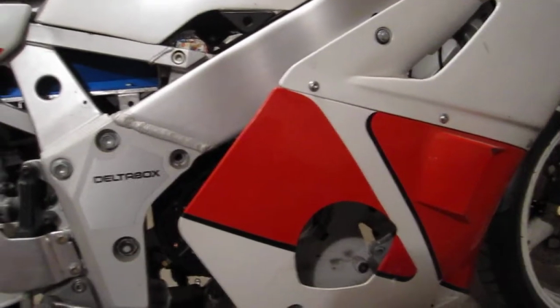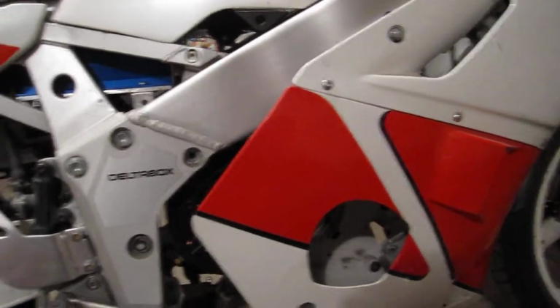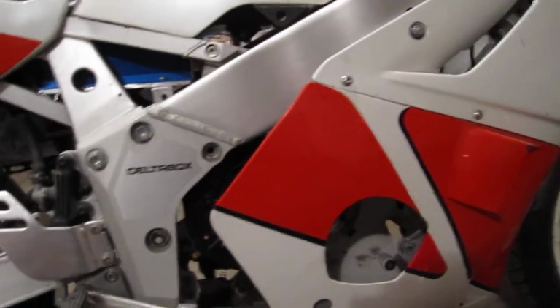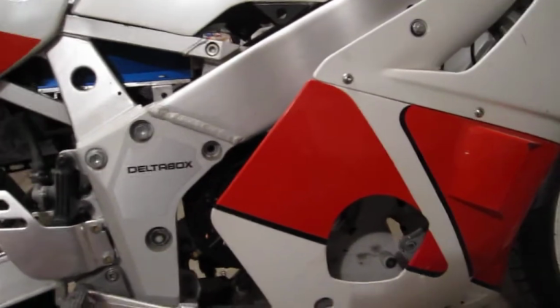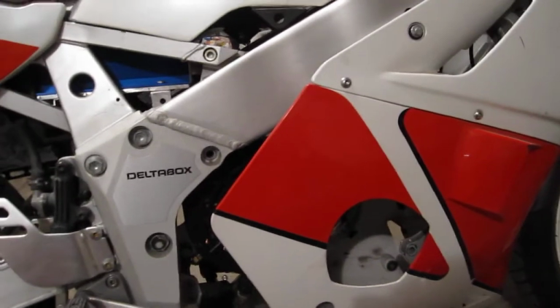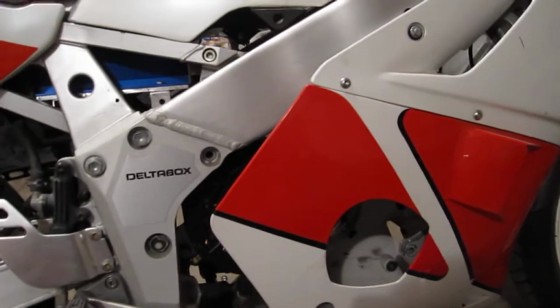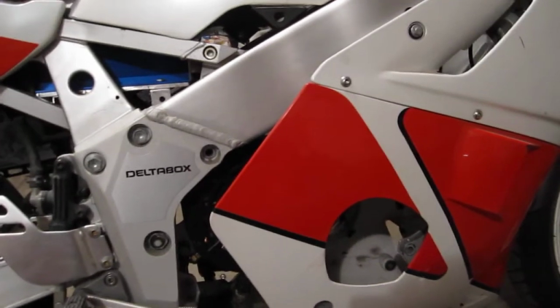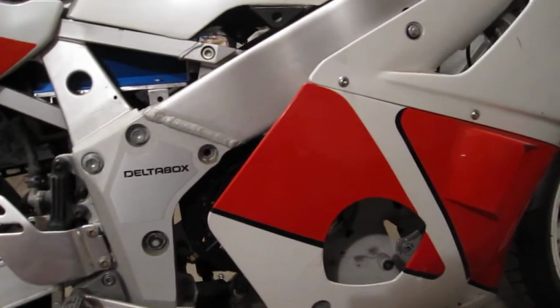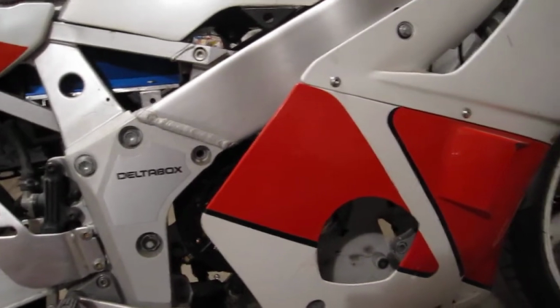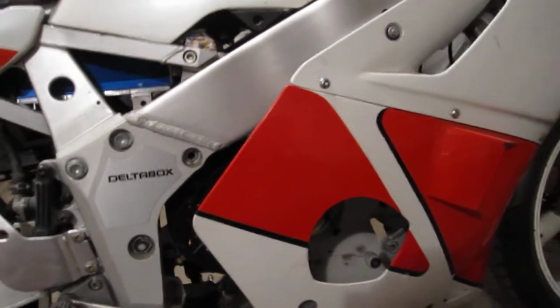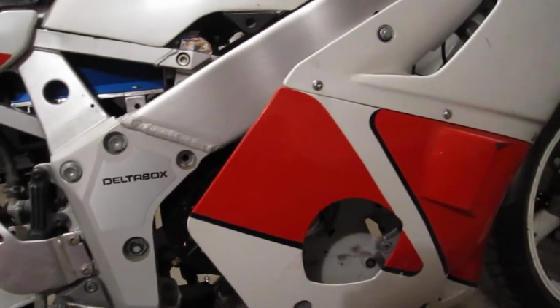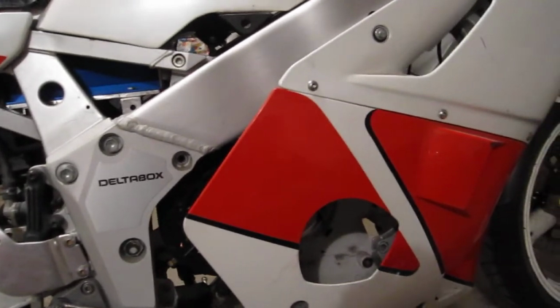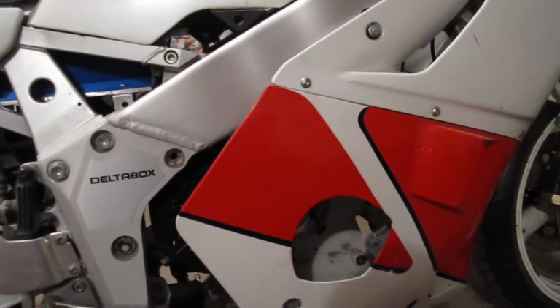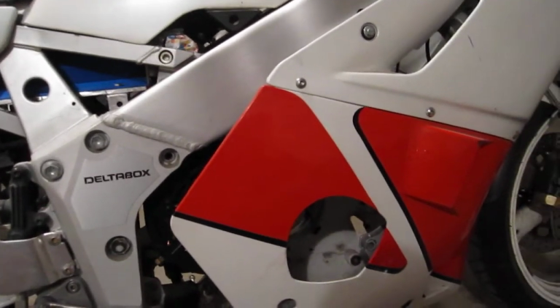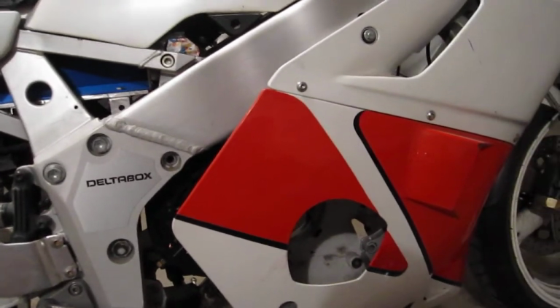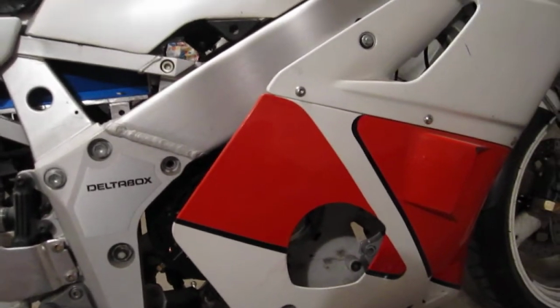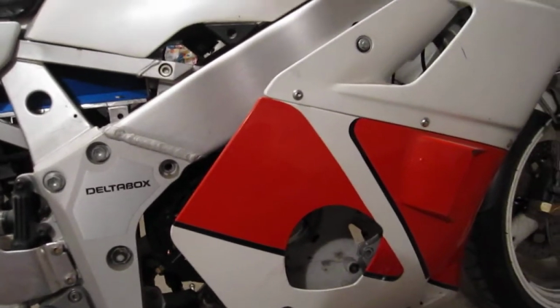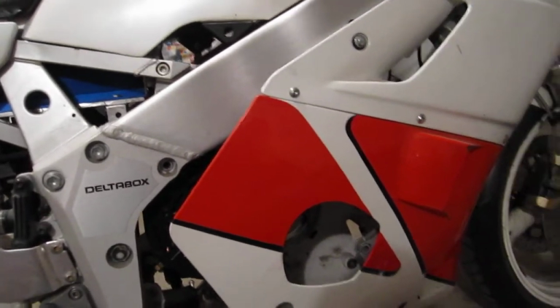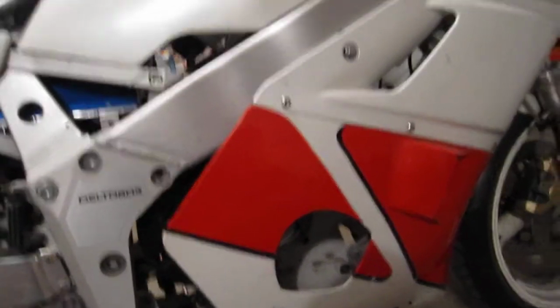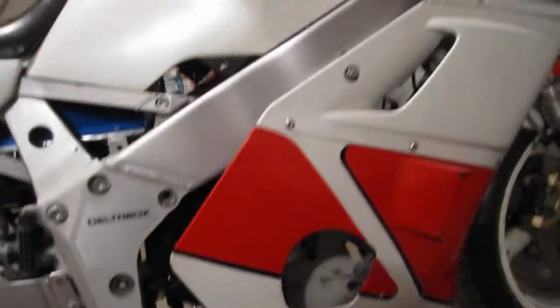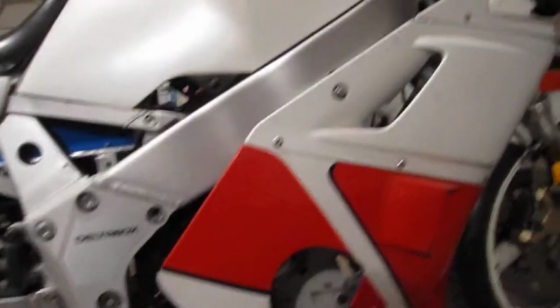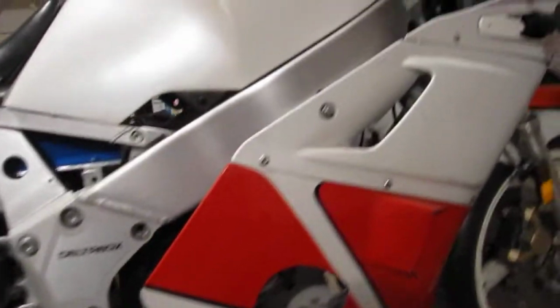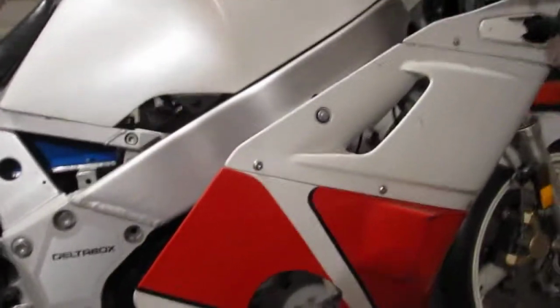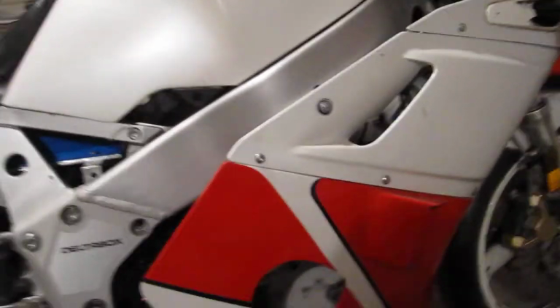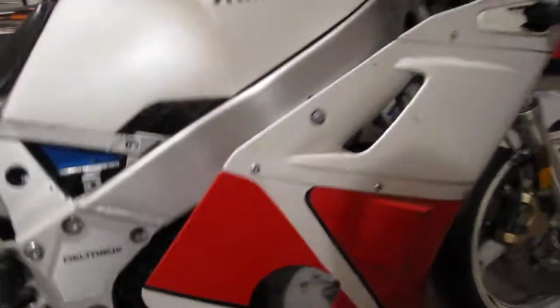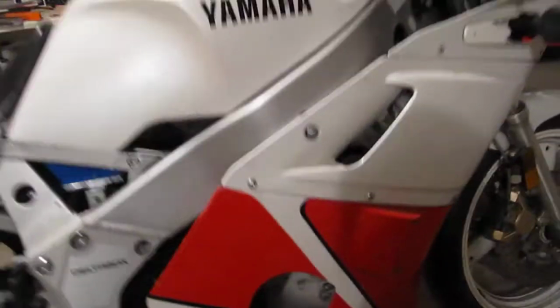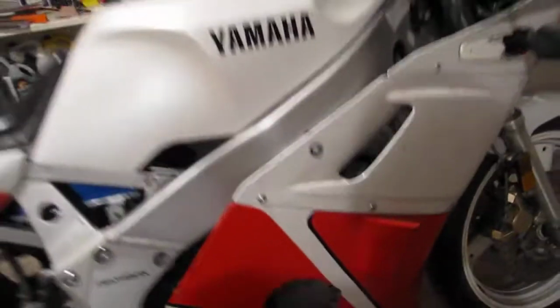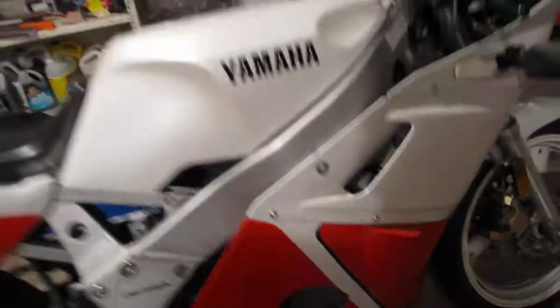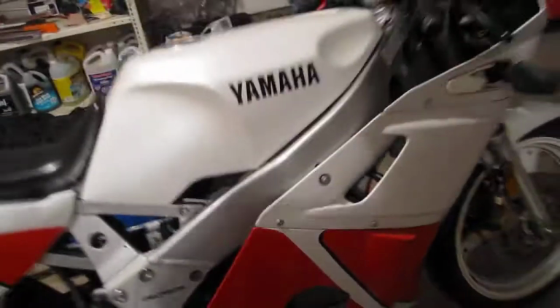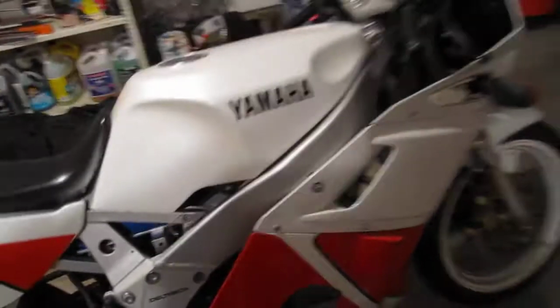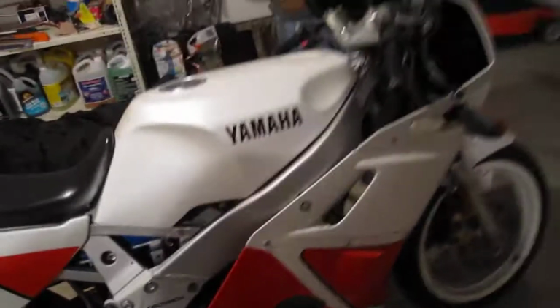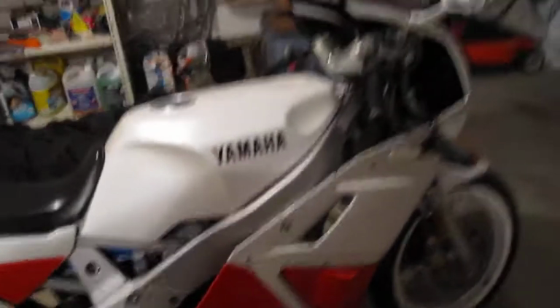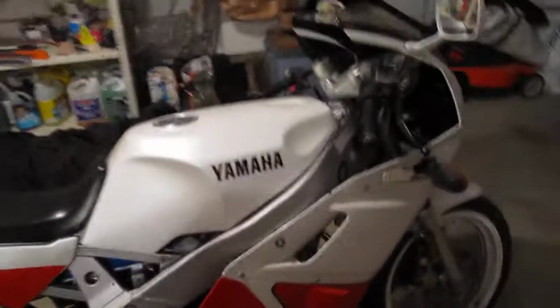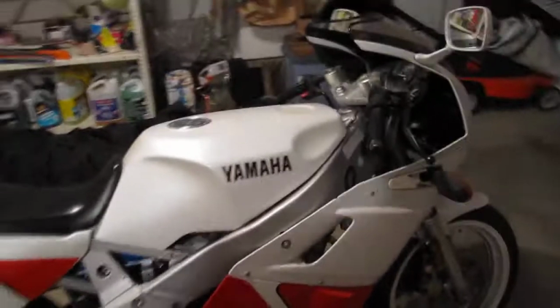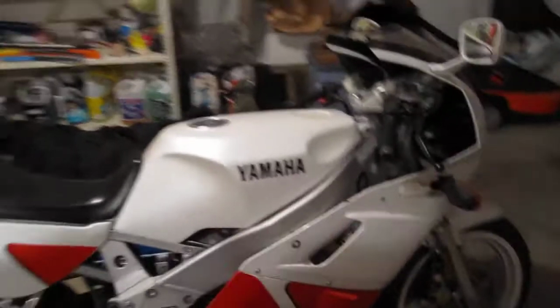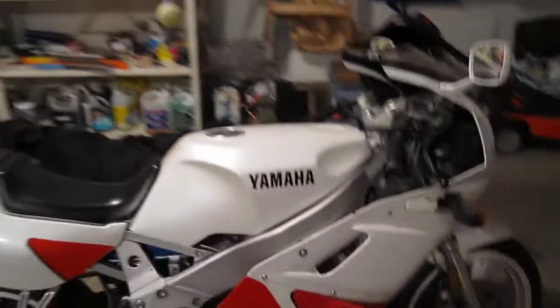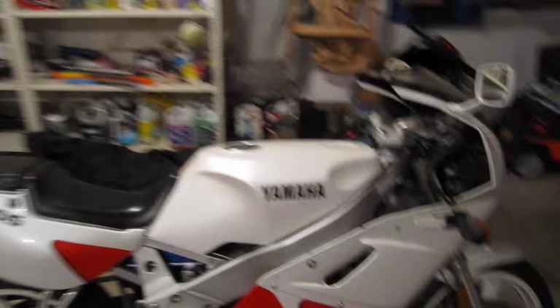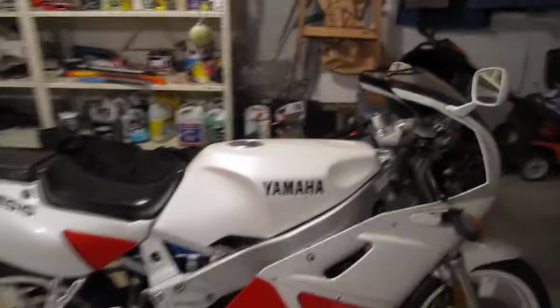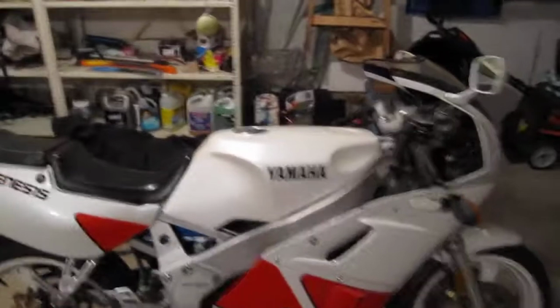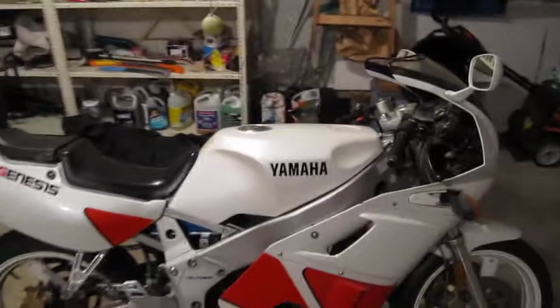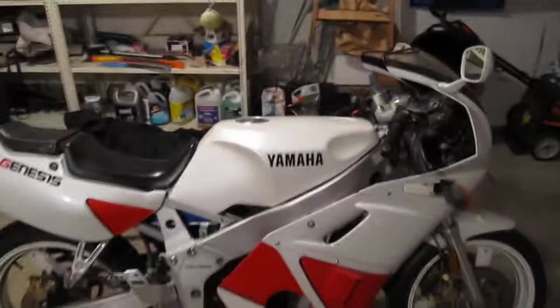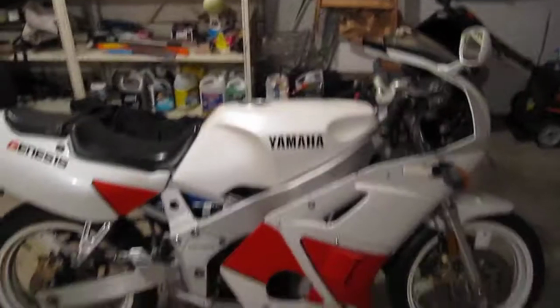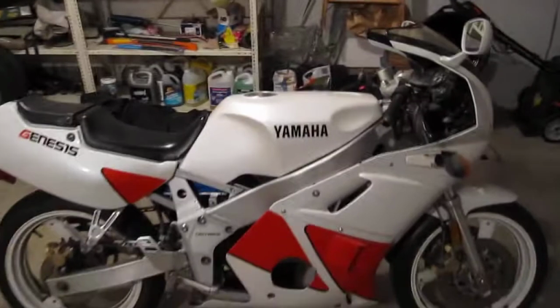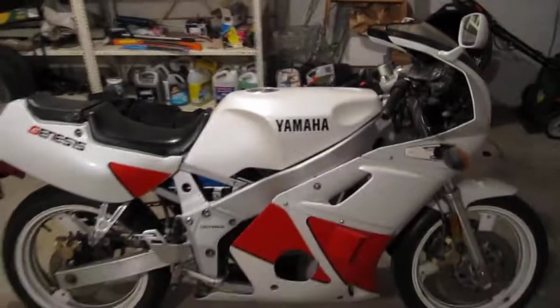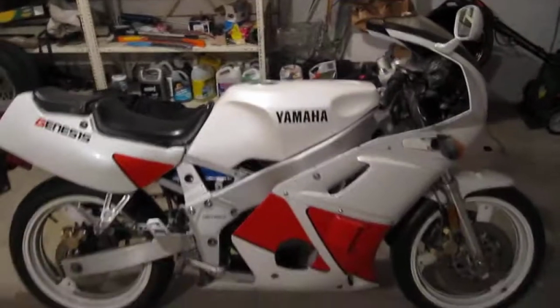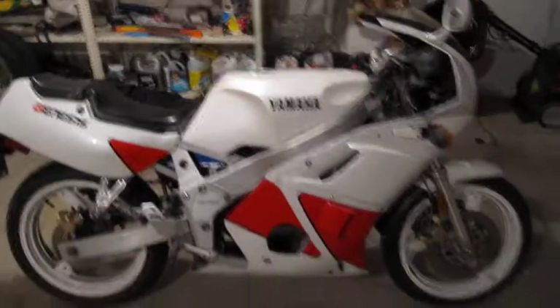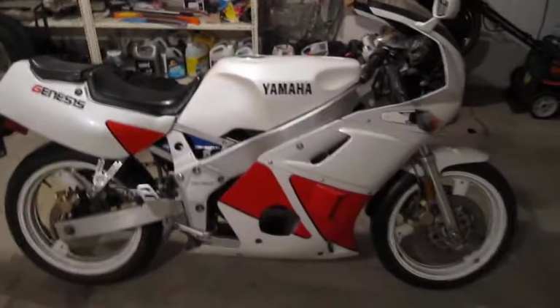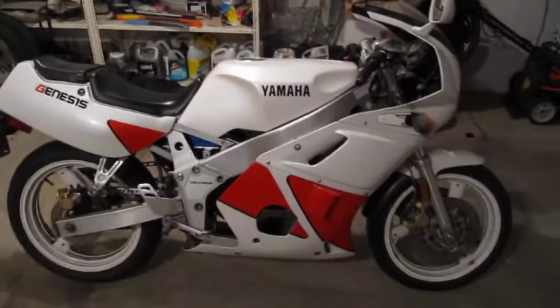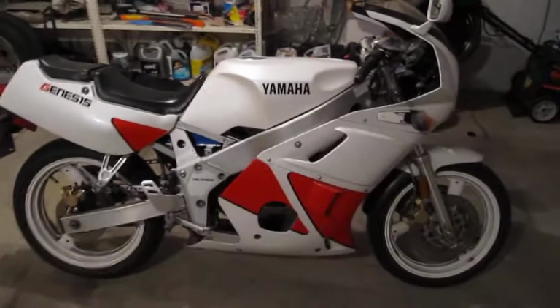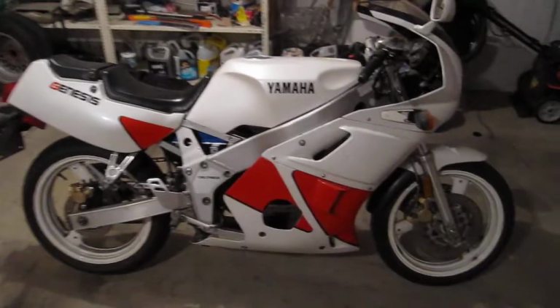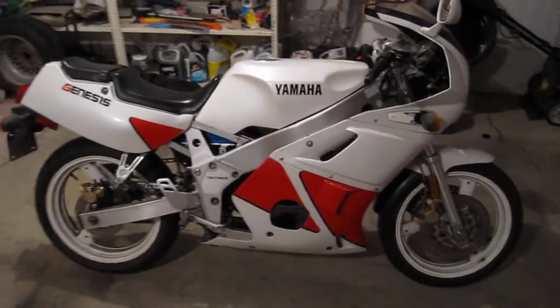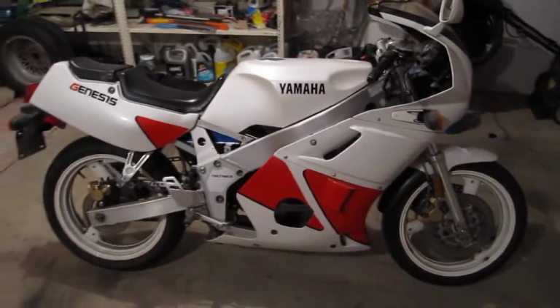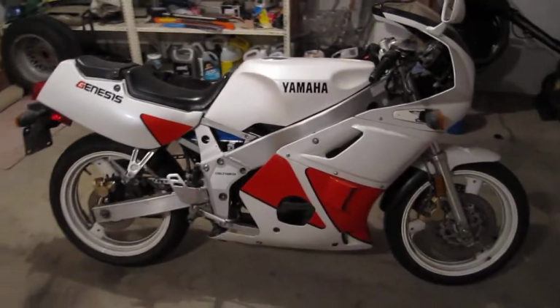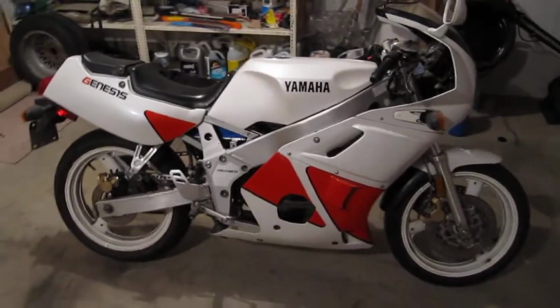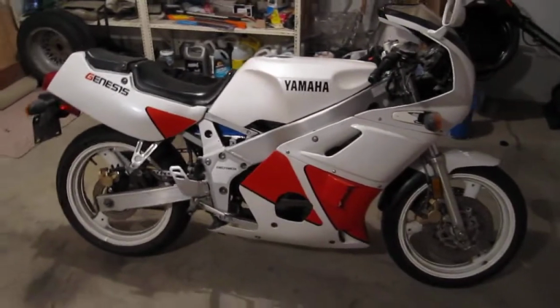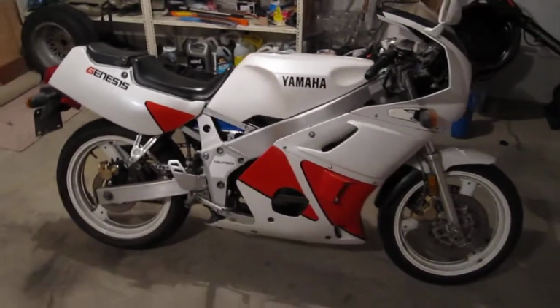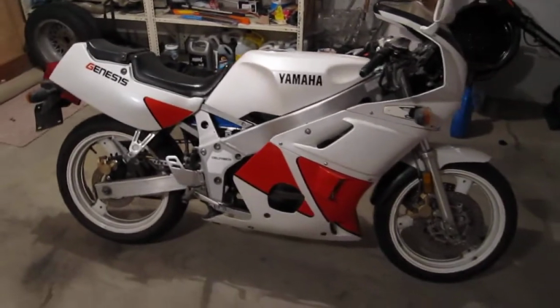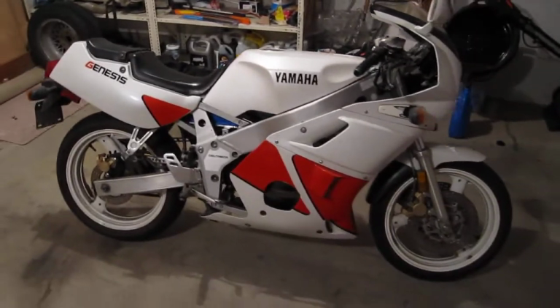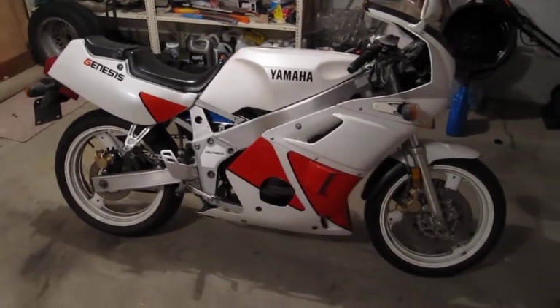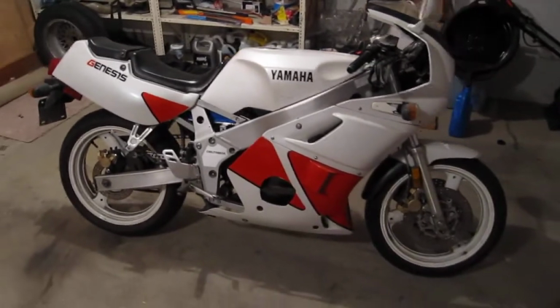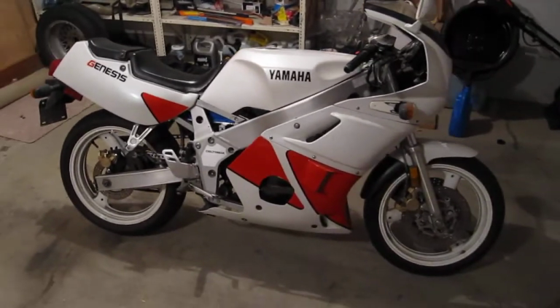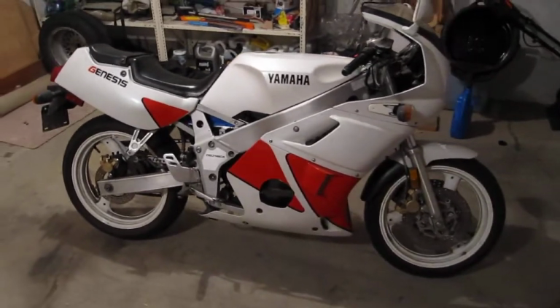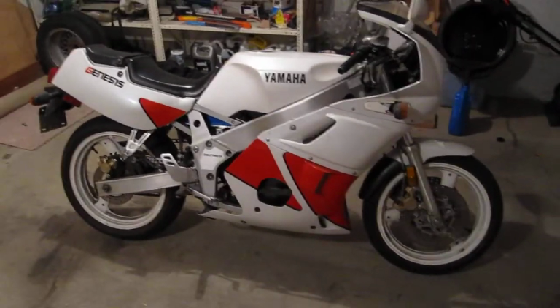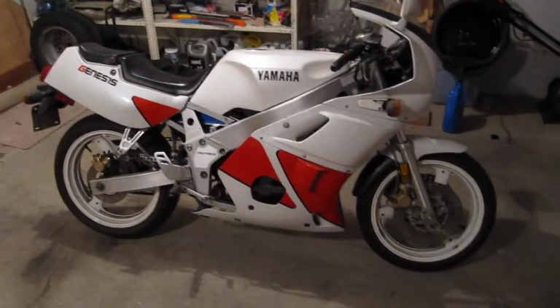I'm going to have to take a bunch of measurements and we'll see how many I can fit in there. Hopefully quite a few.